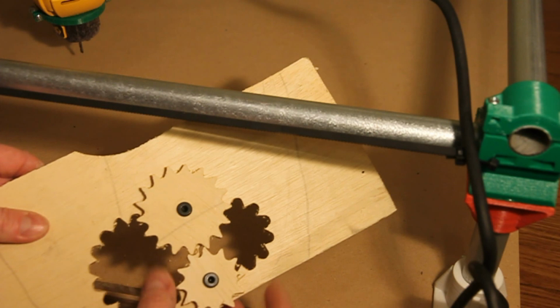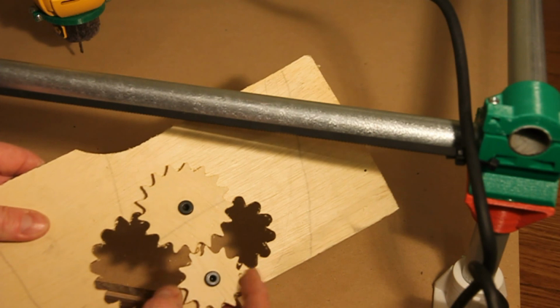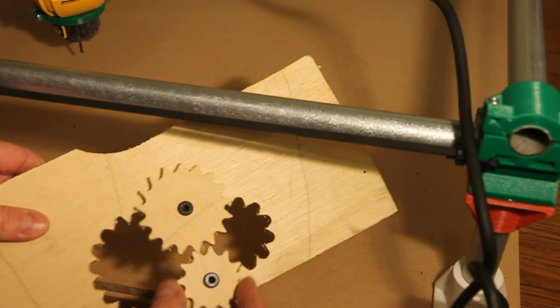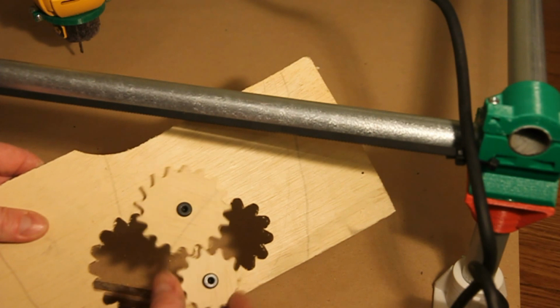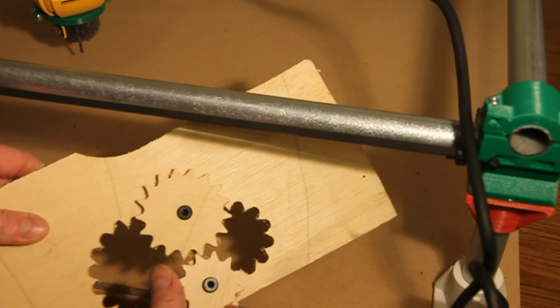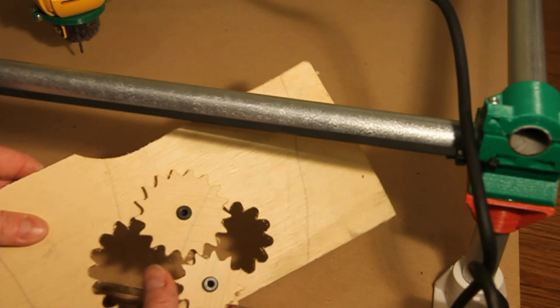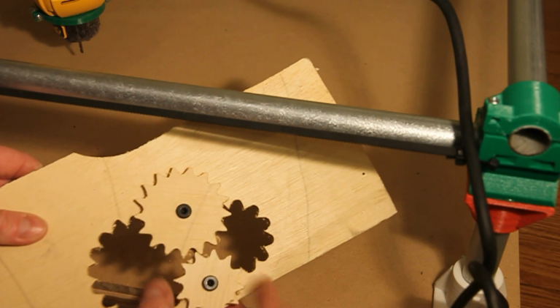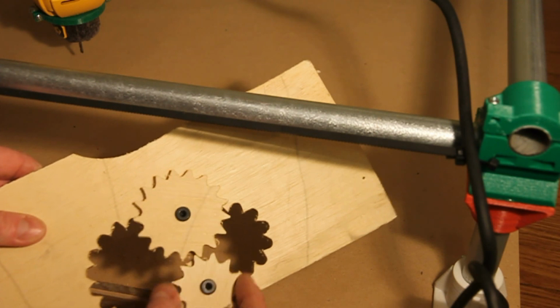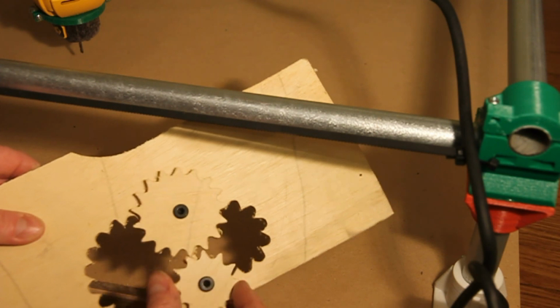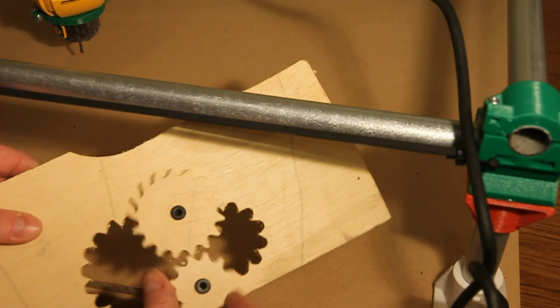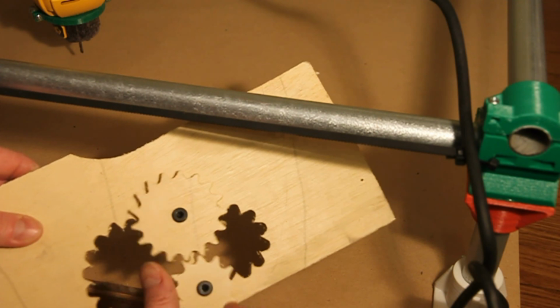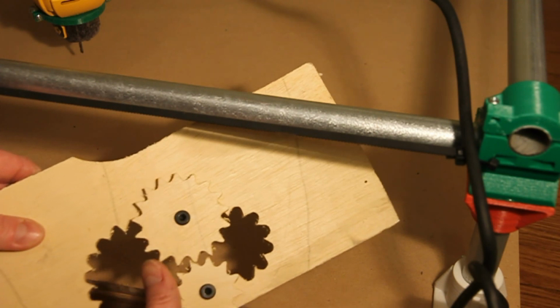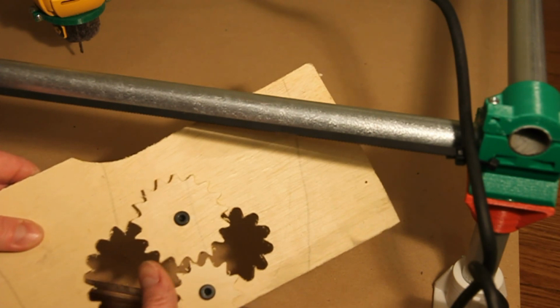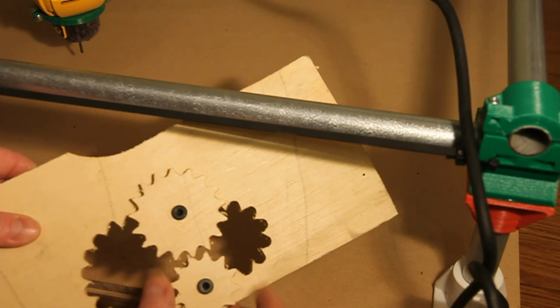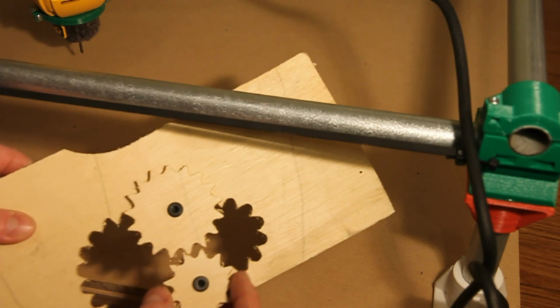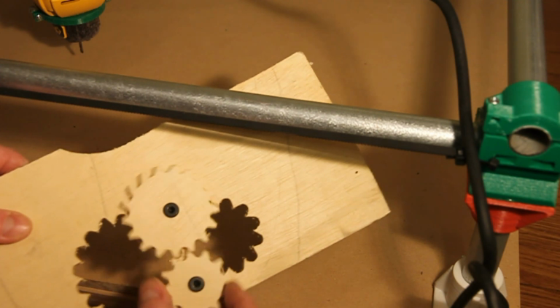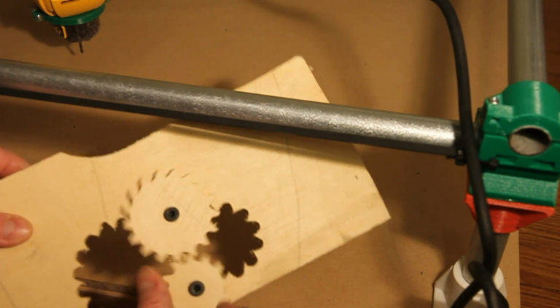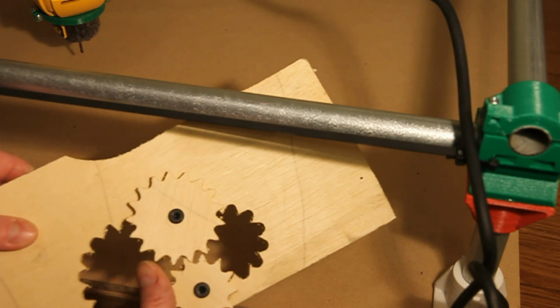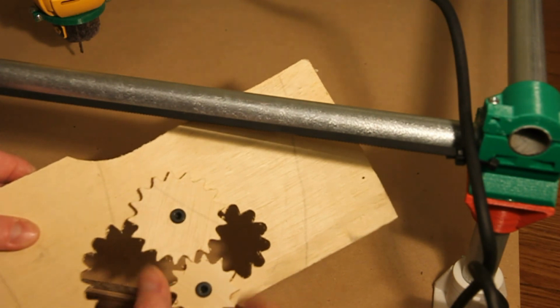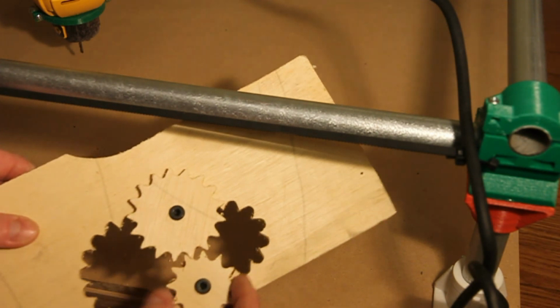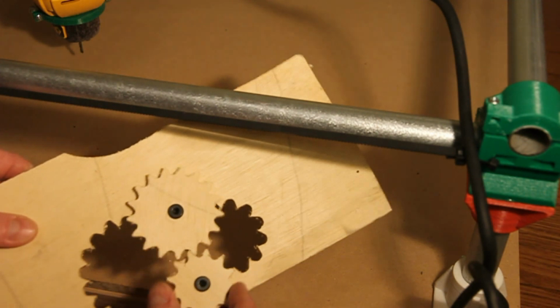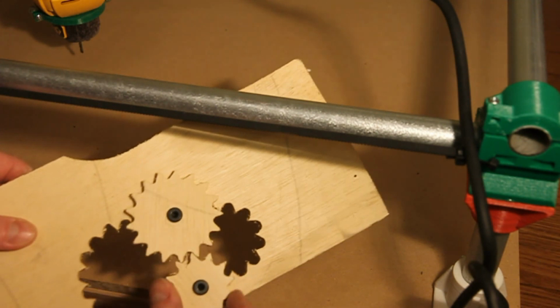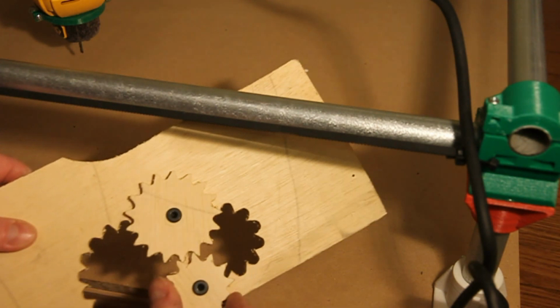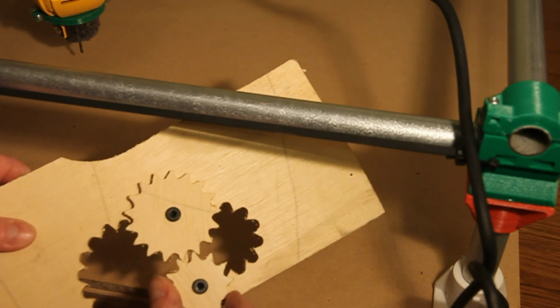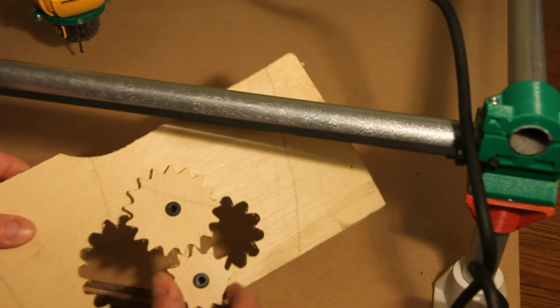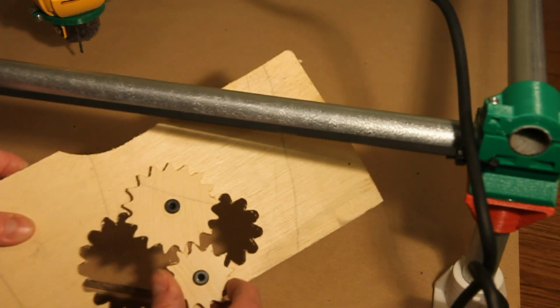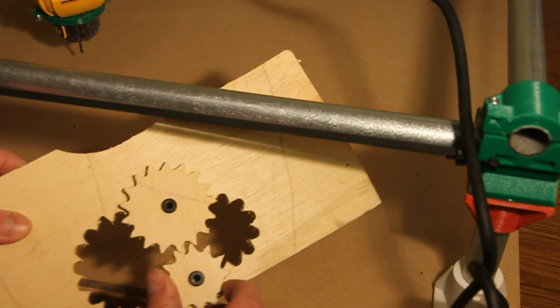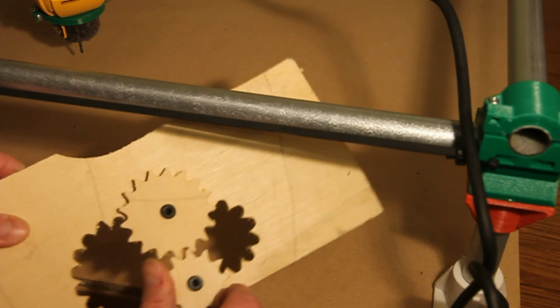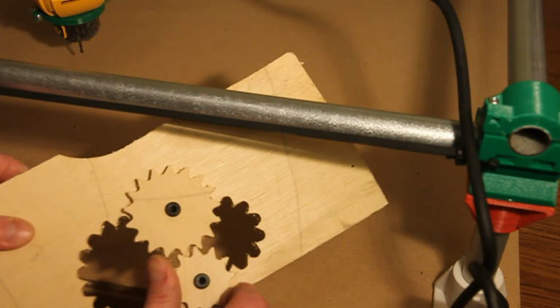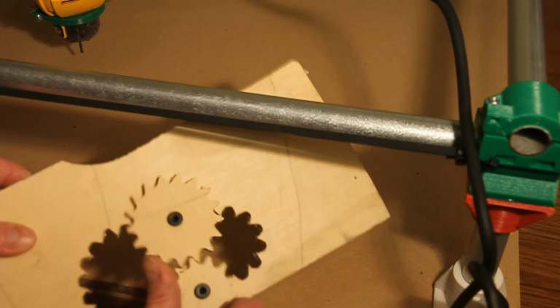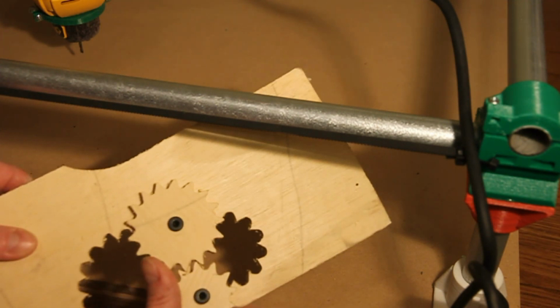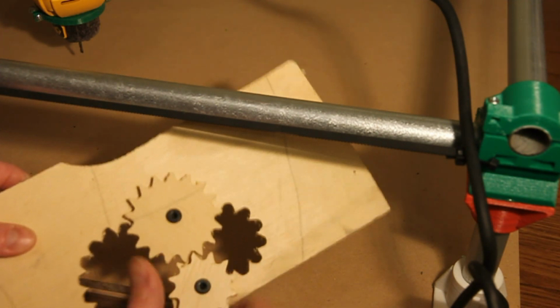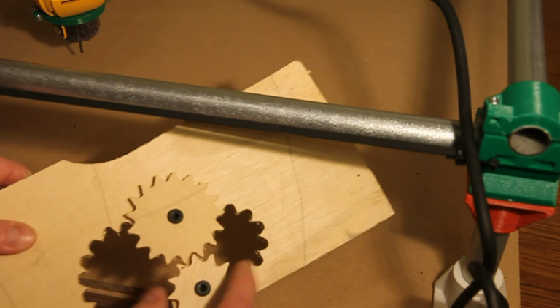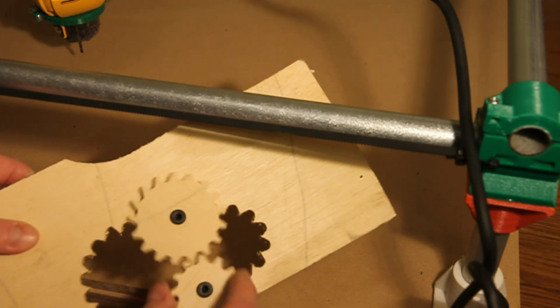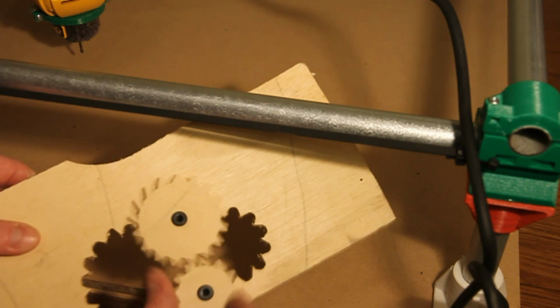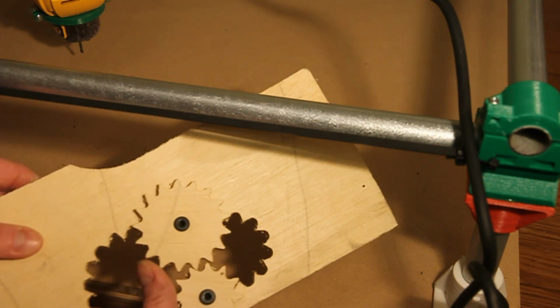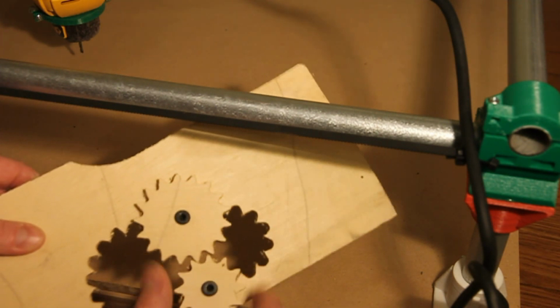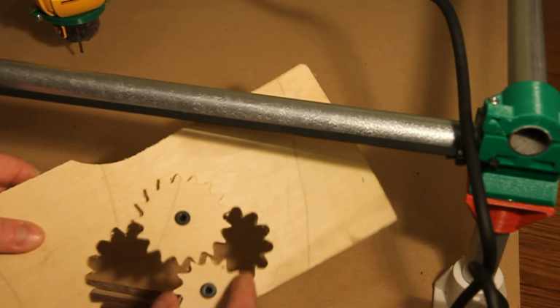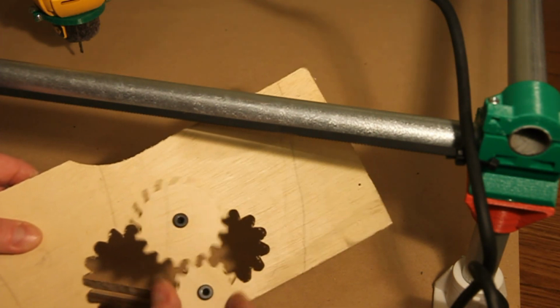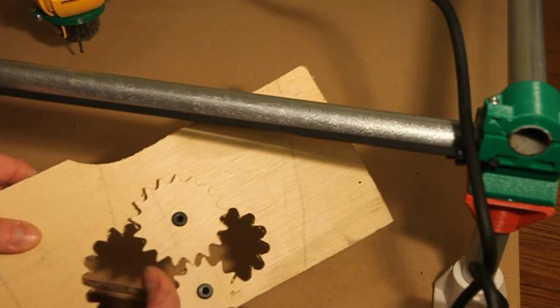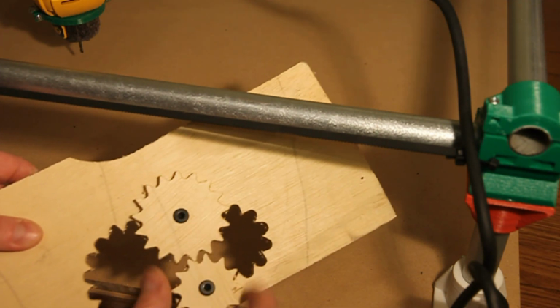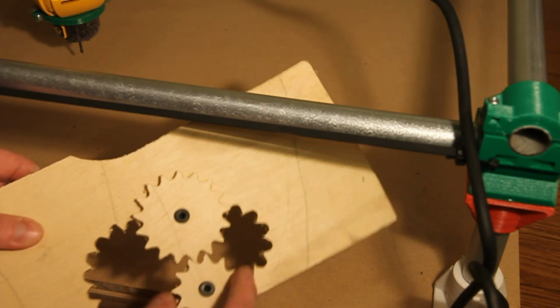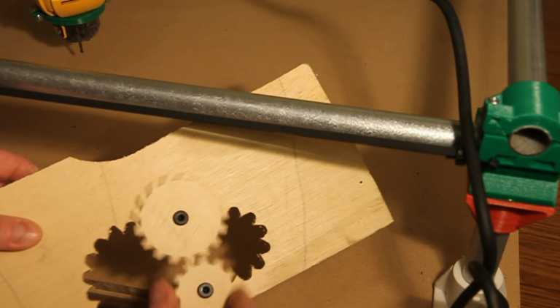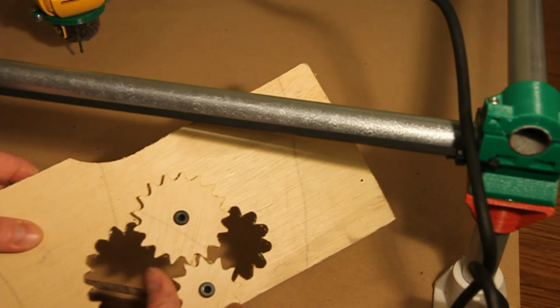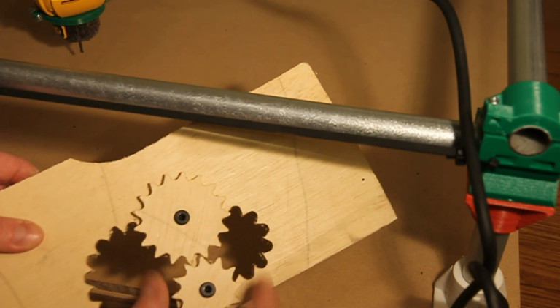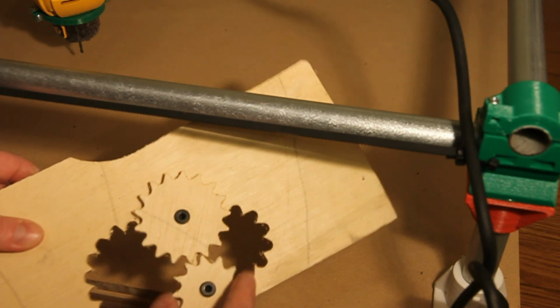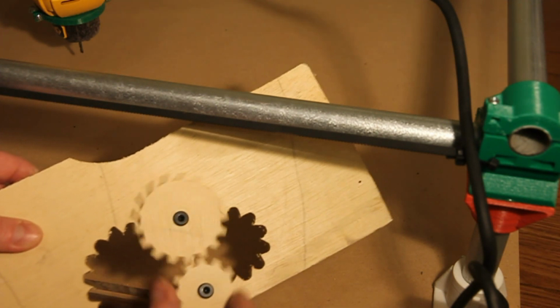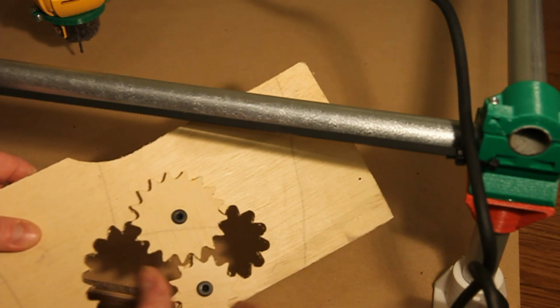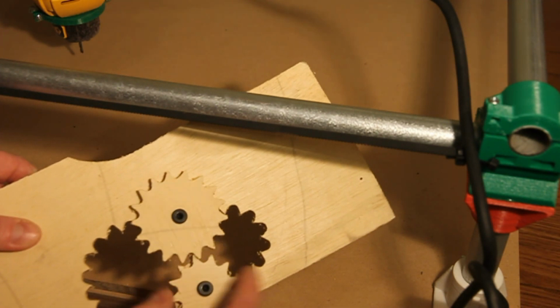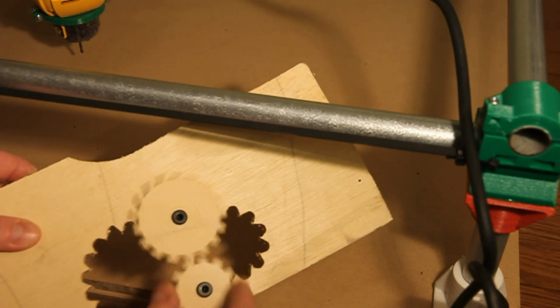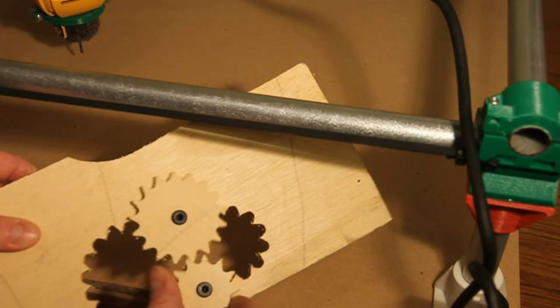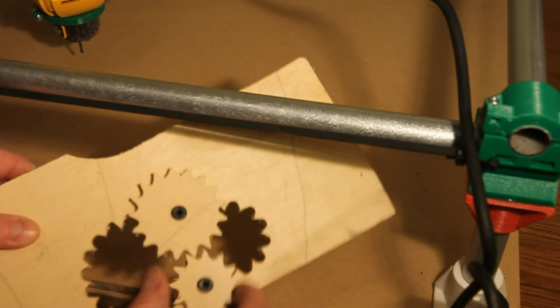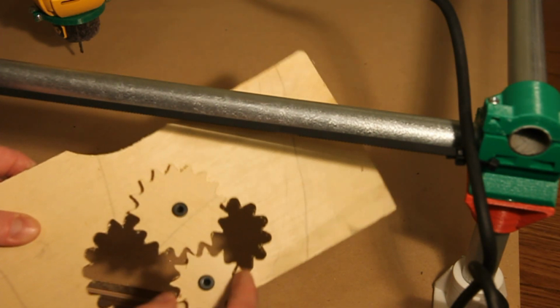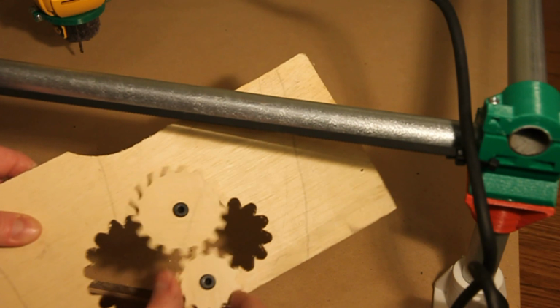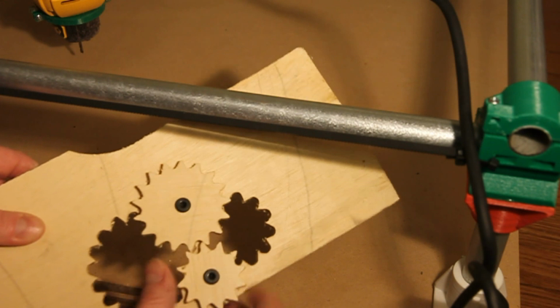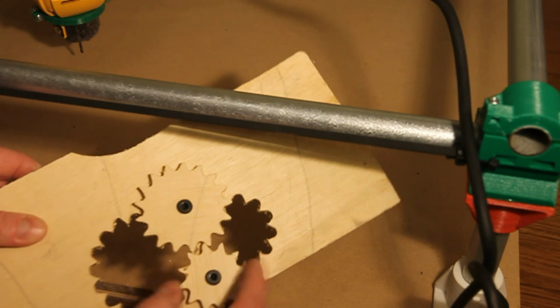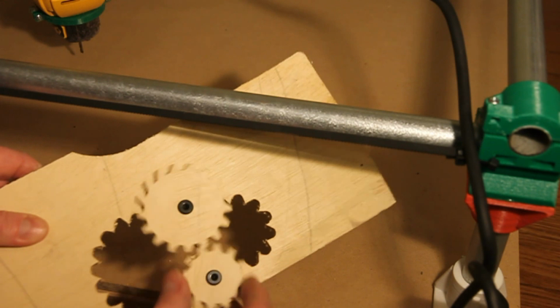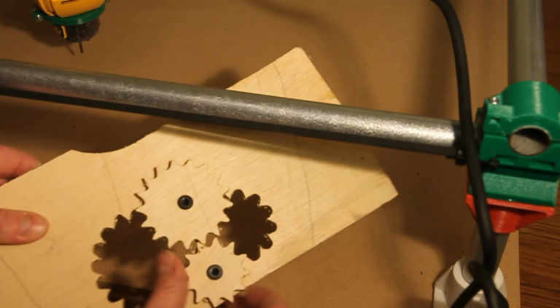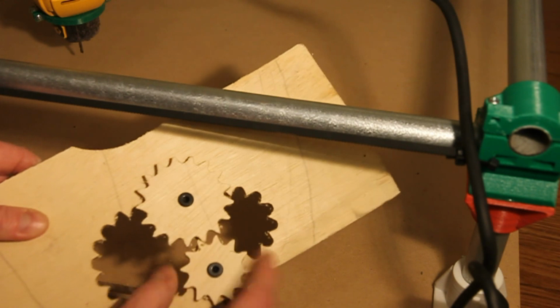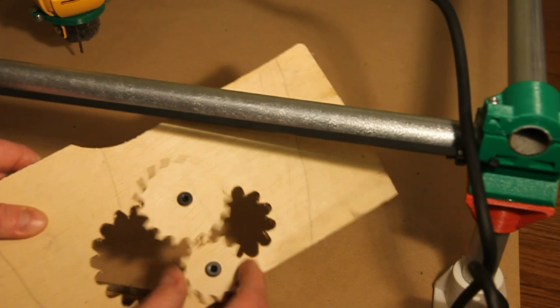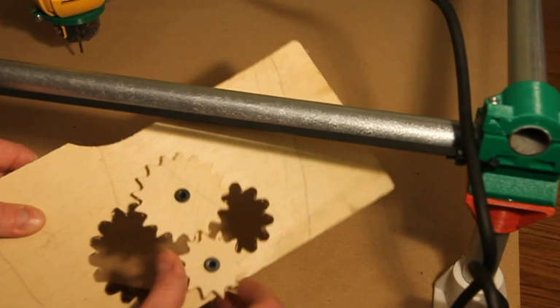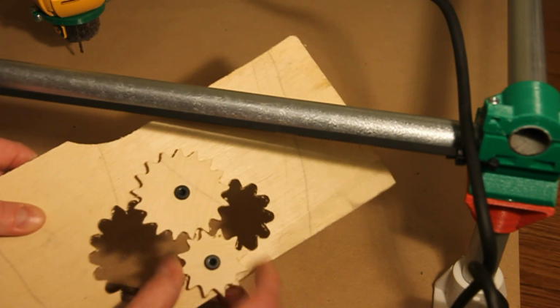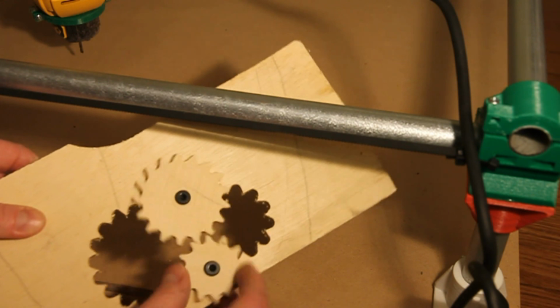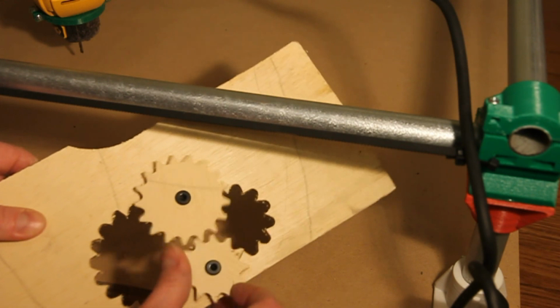Look at that — they are gears and they do their gear thing, and it's pretty amazing. Not bad for a night's work.